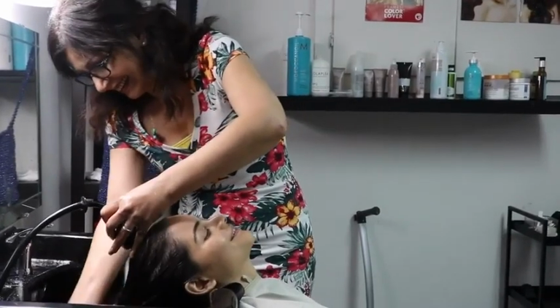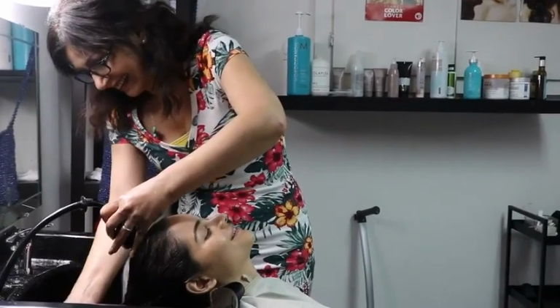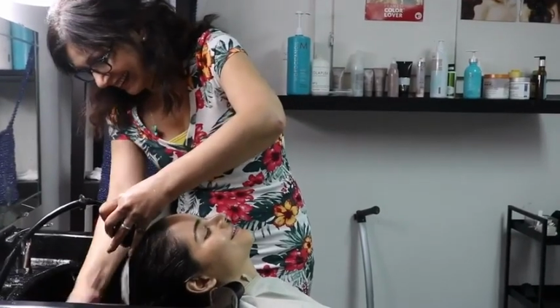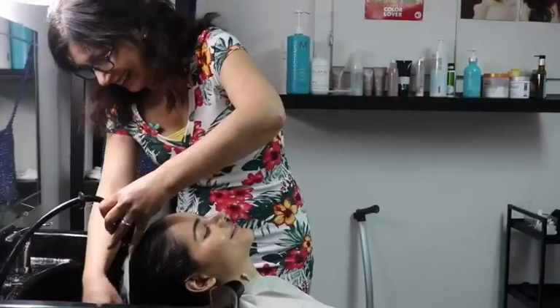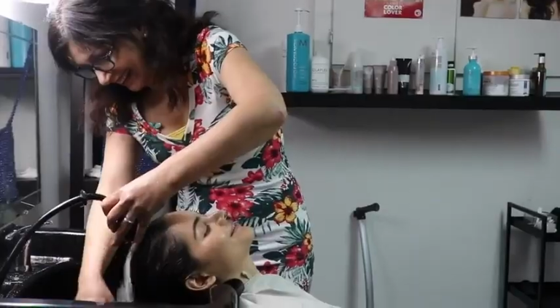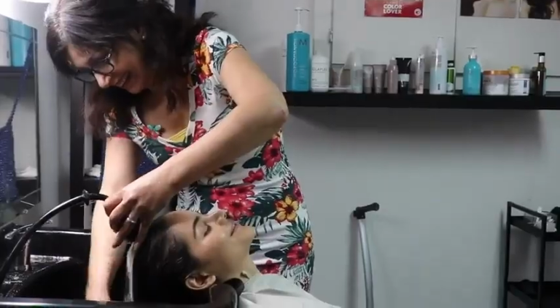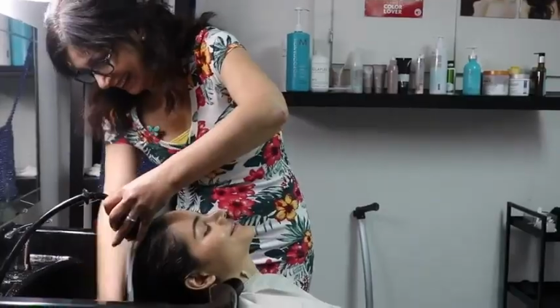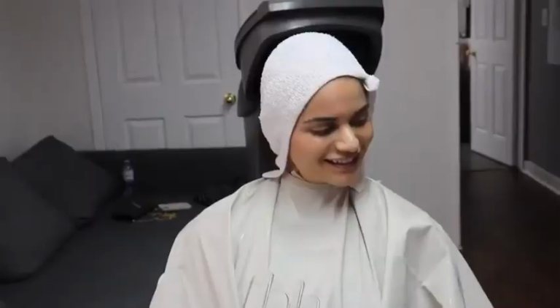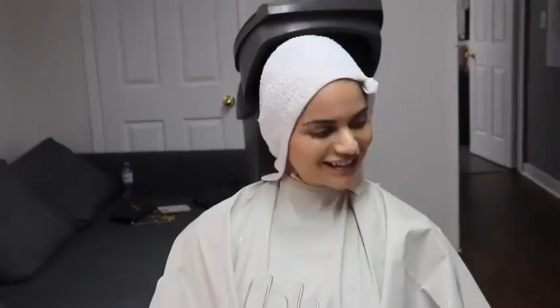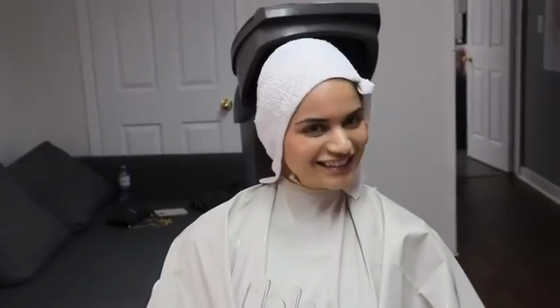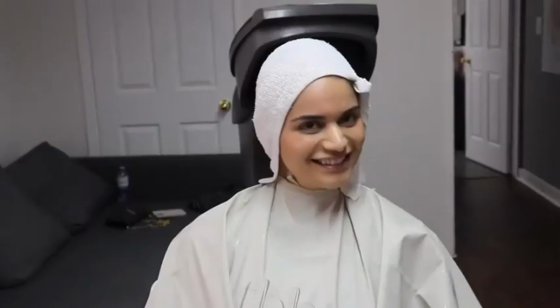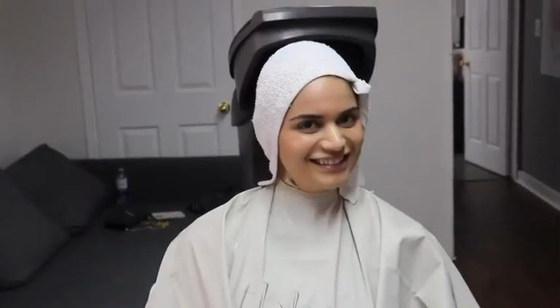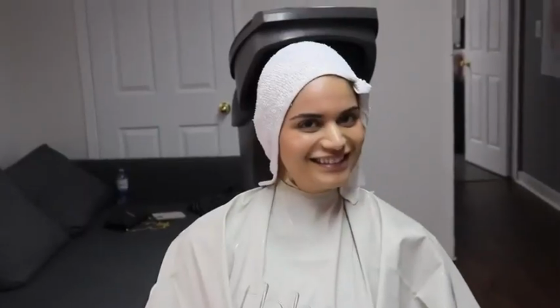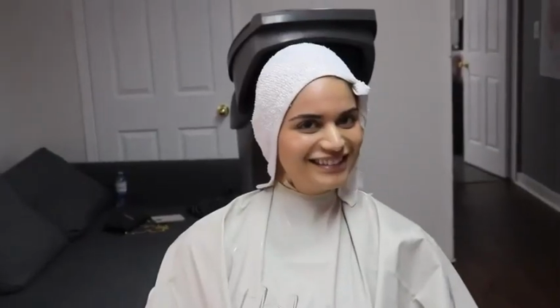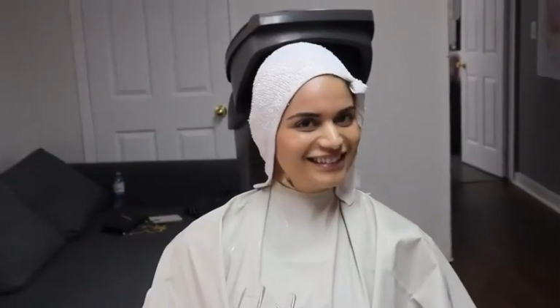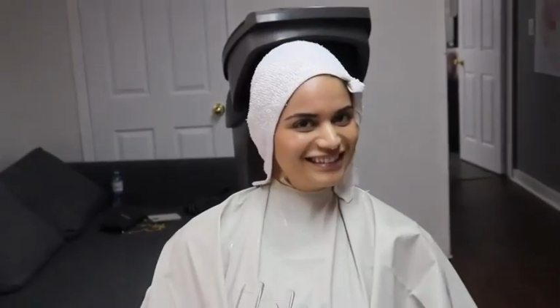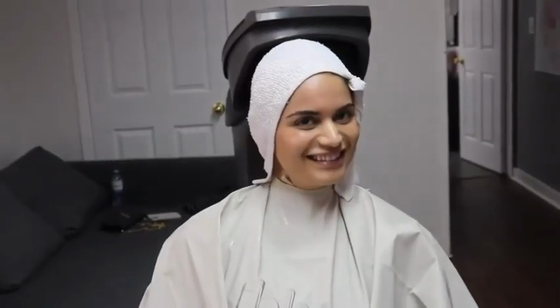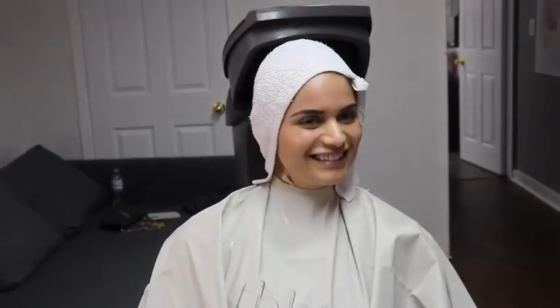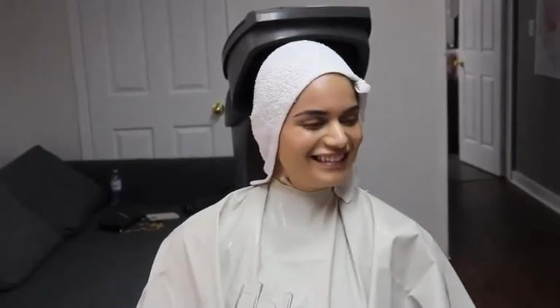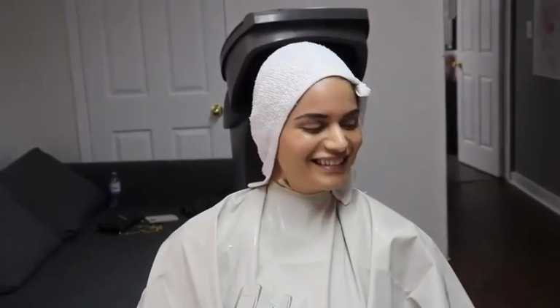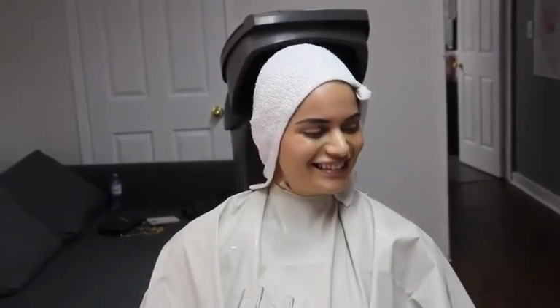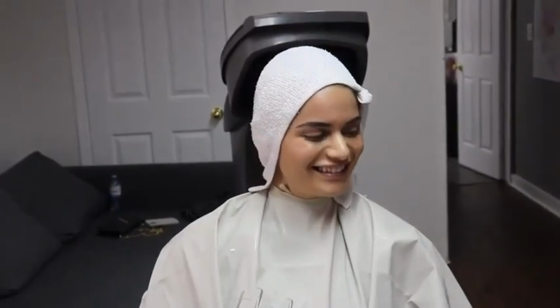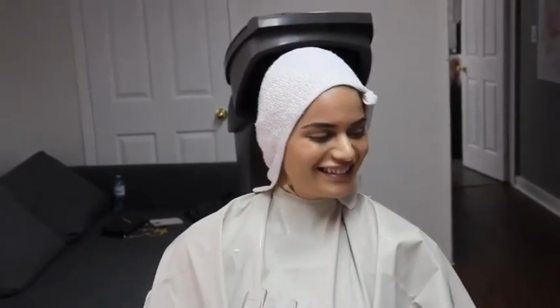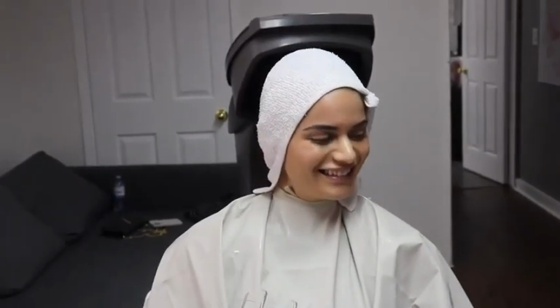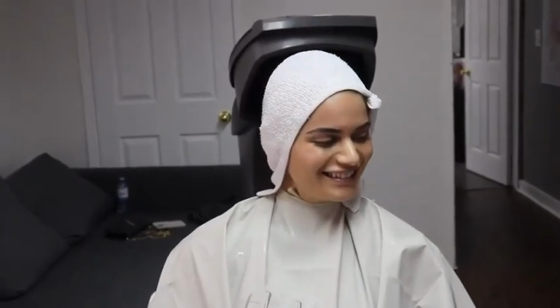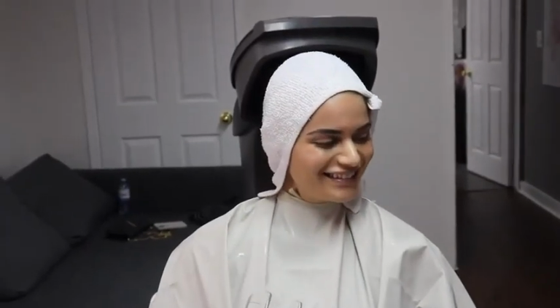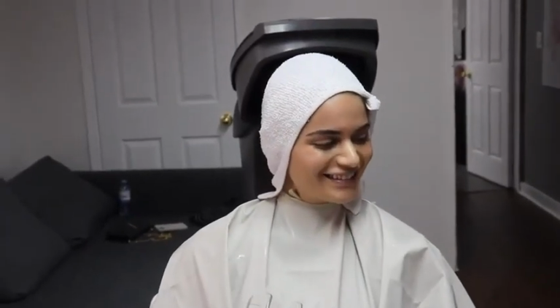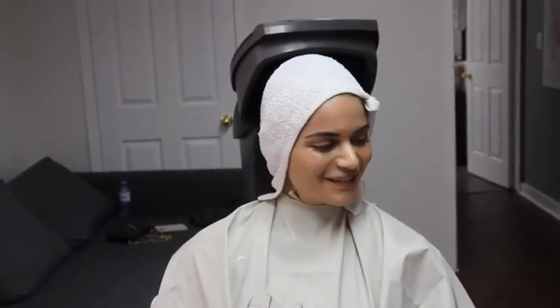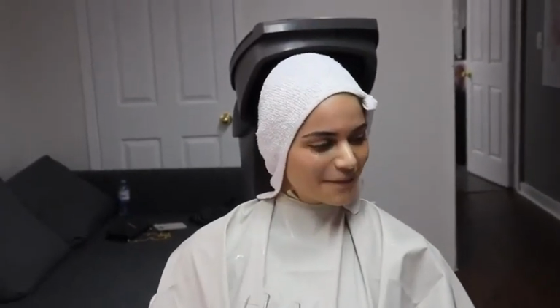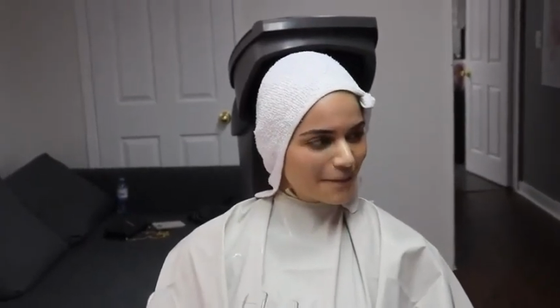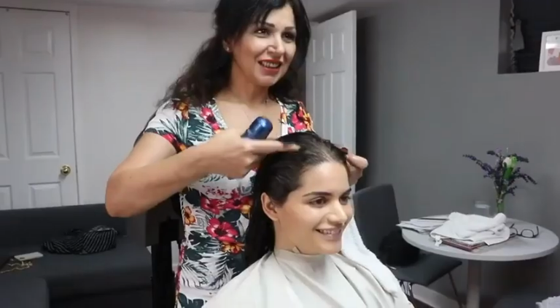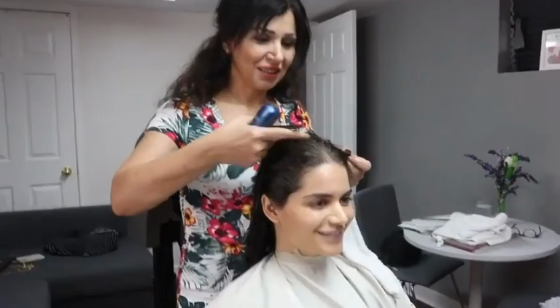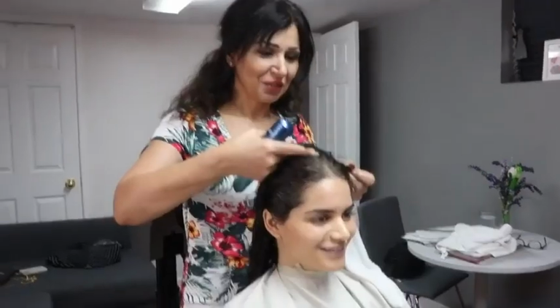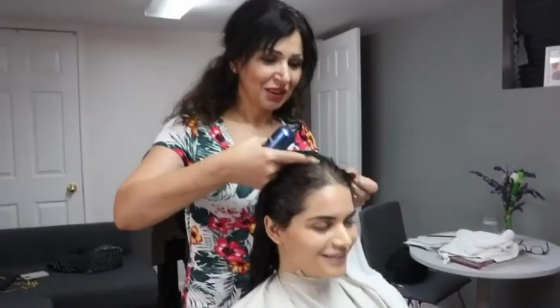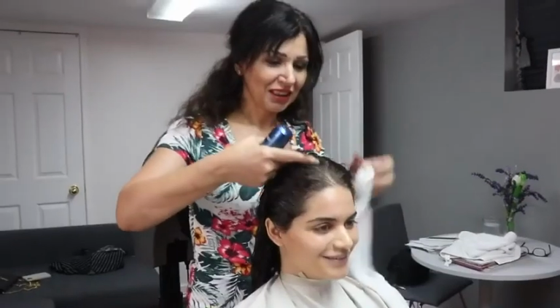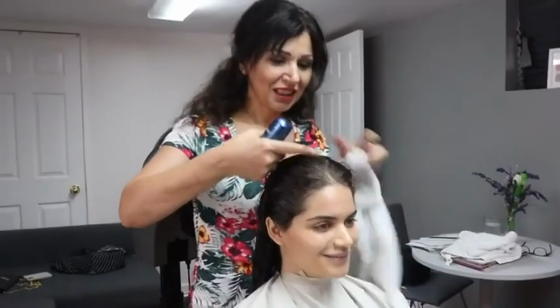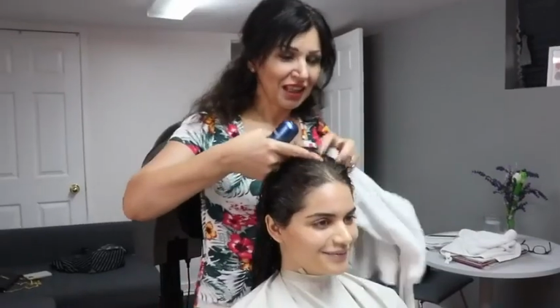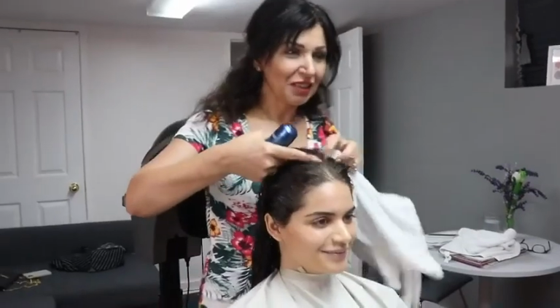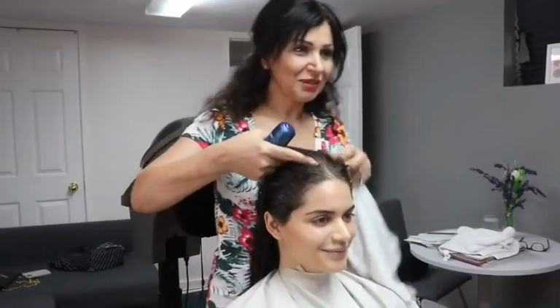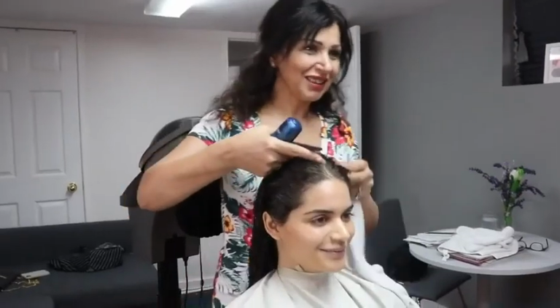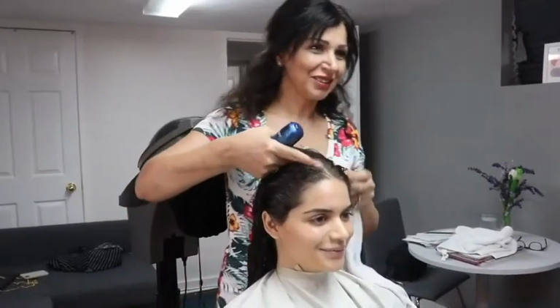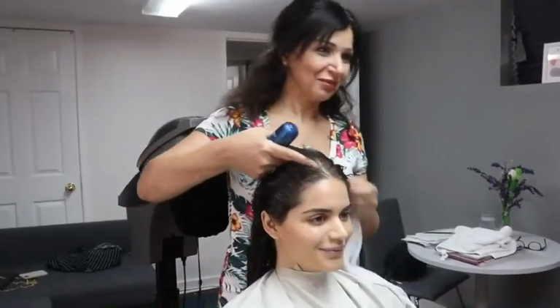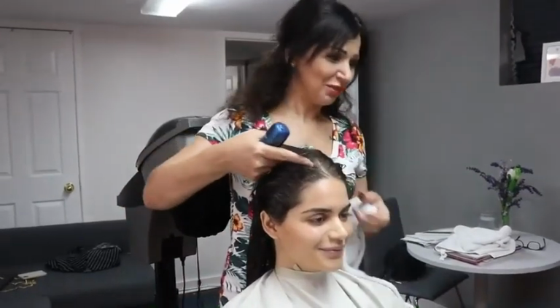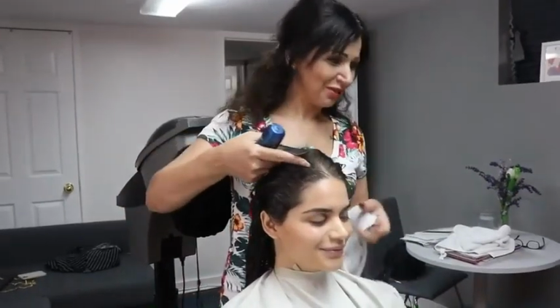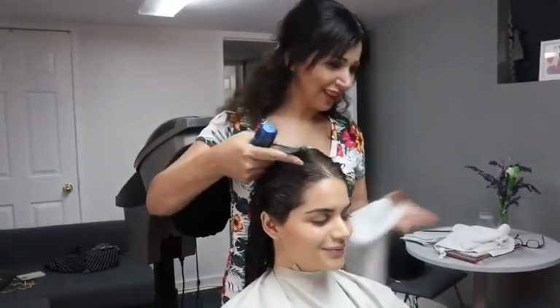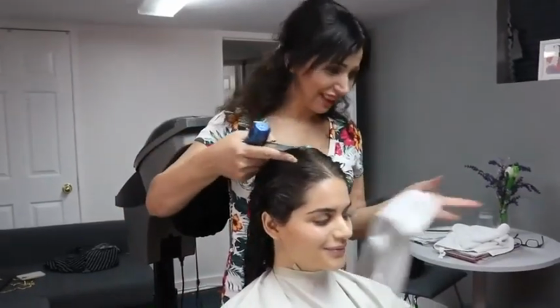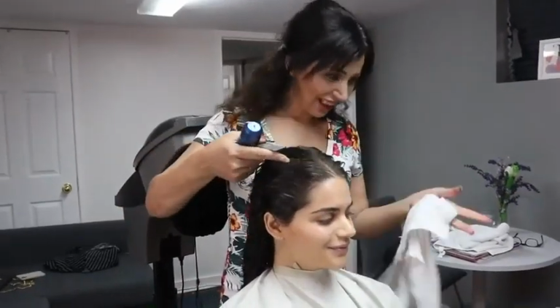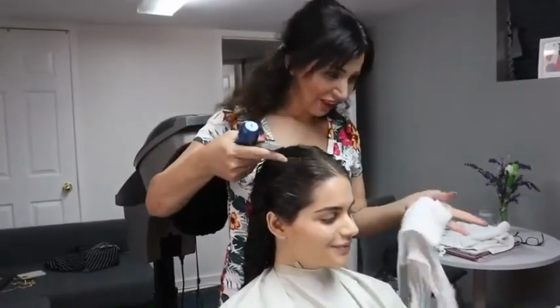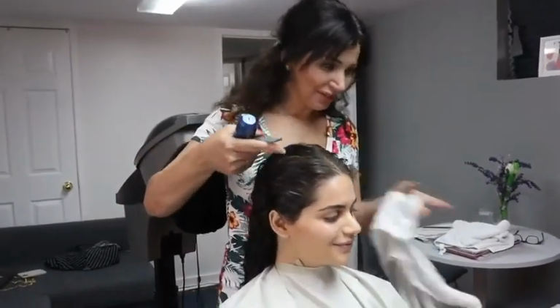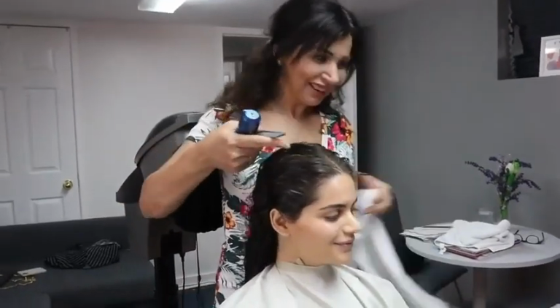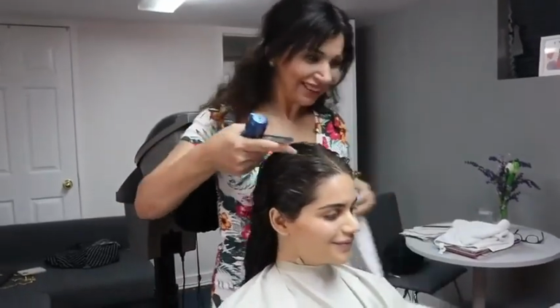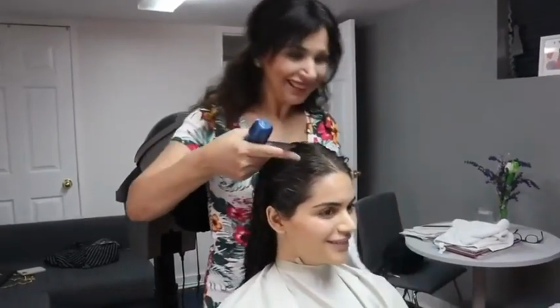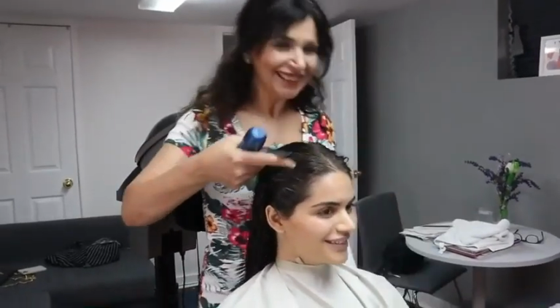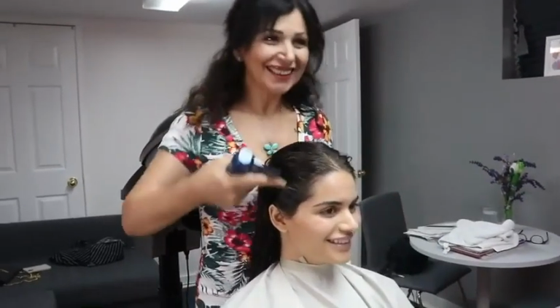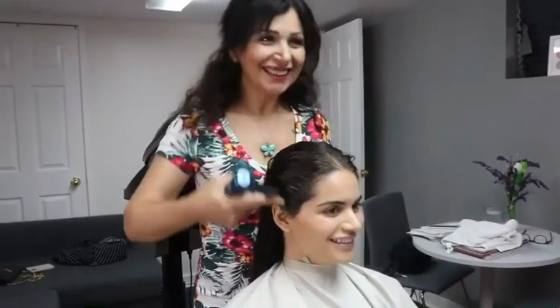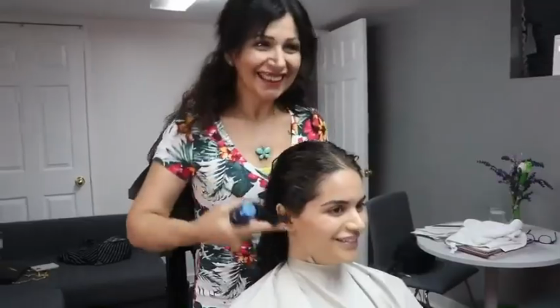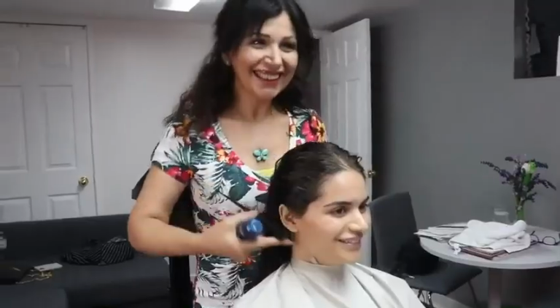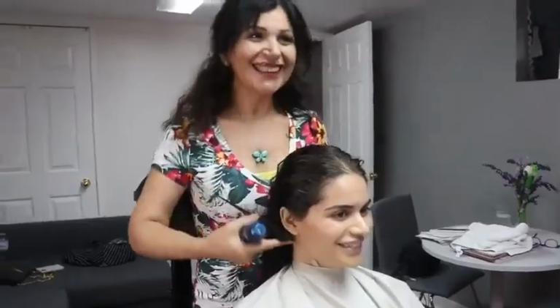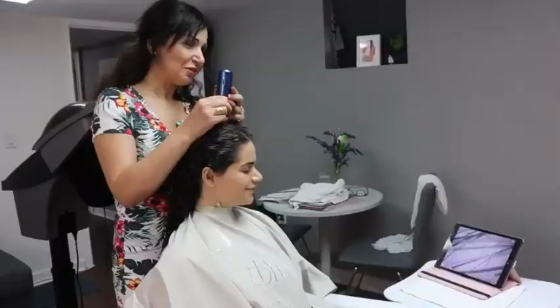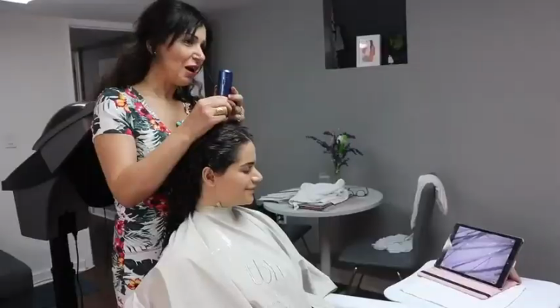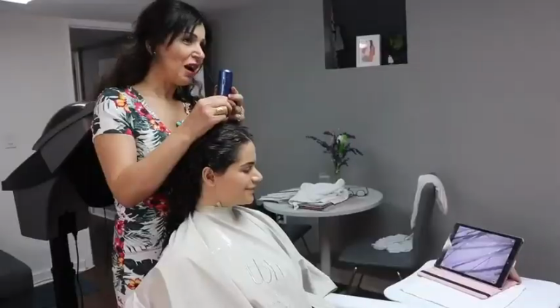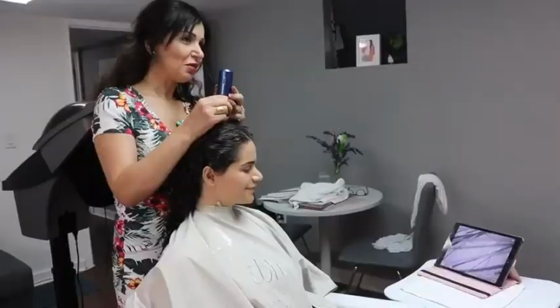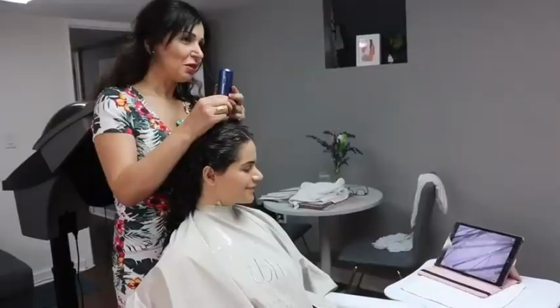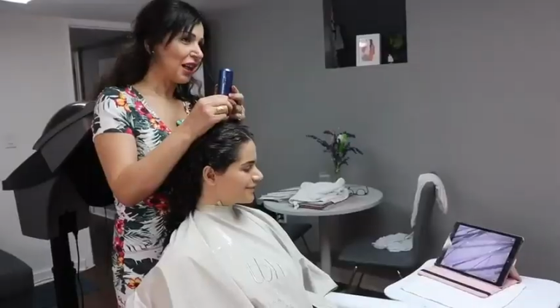One of our treatments is the organic head spa using micro-mist hydration elements. This treatment will detox your scalp.